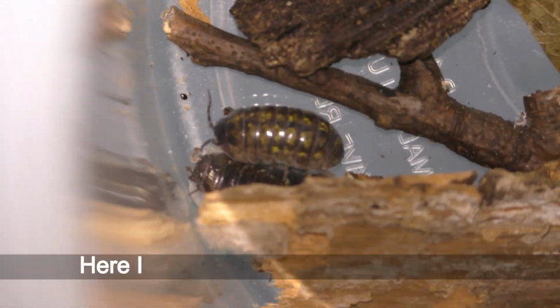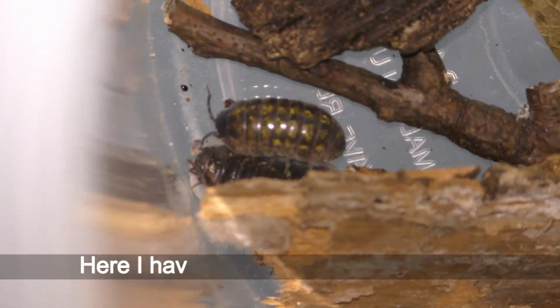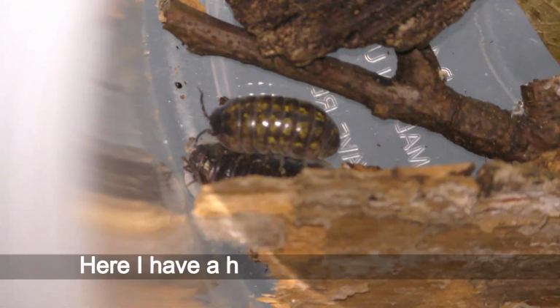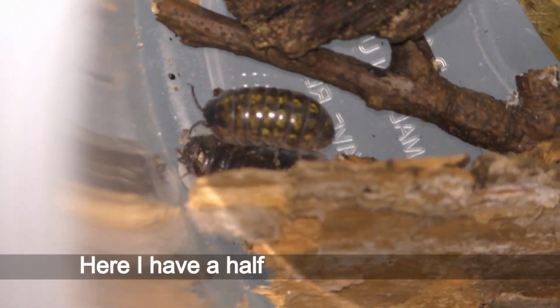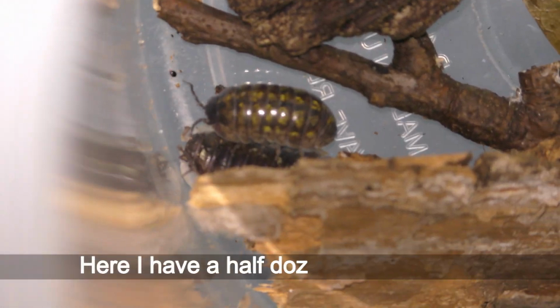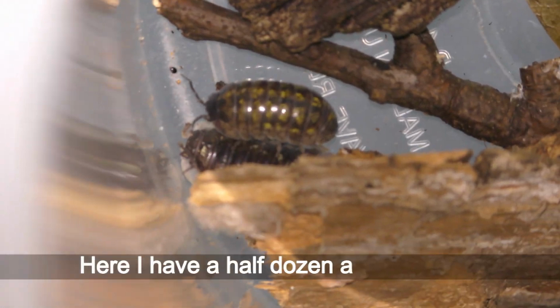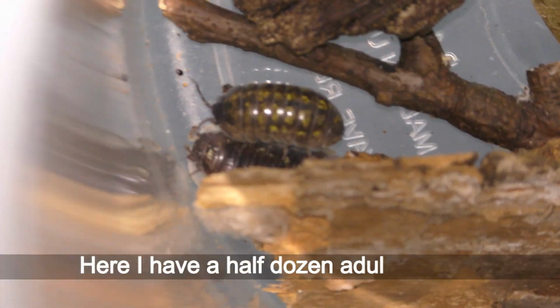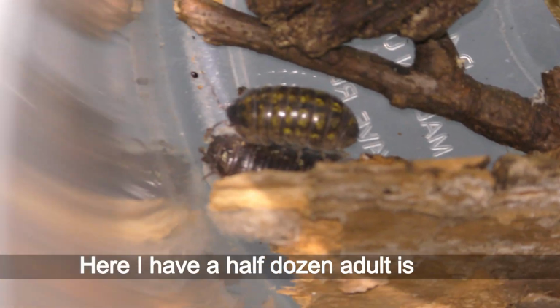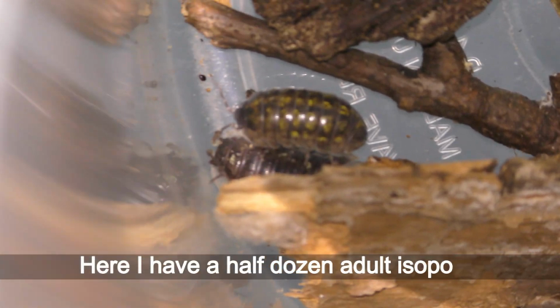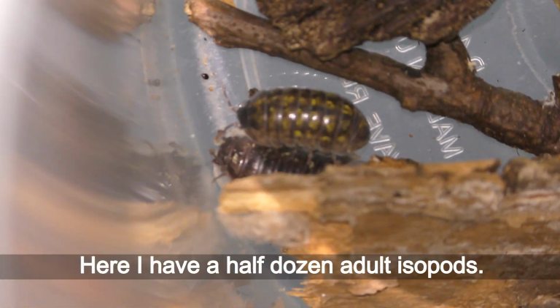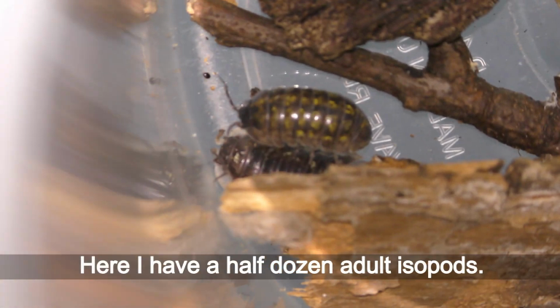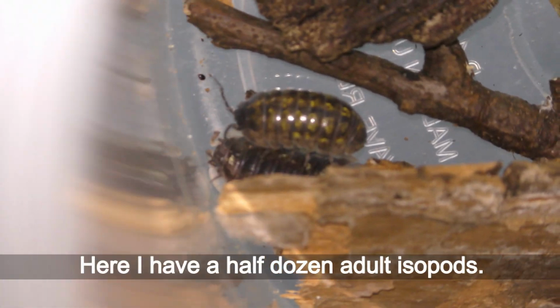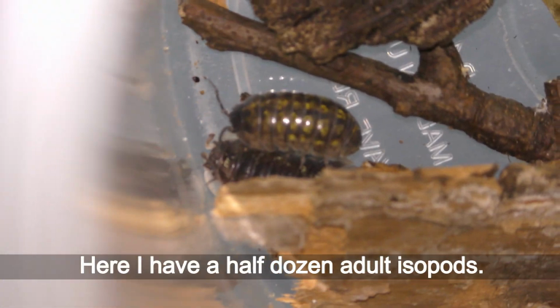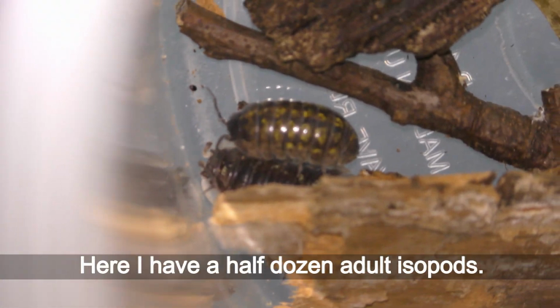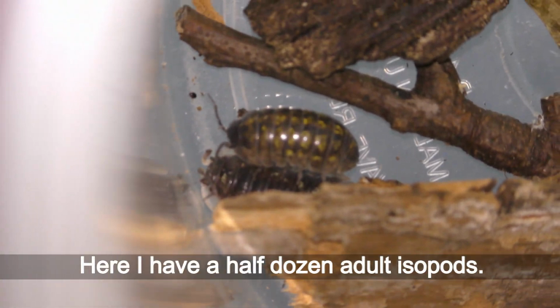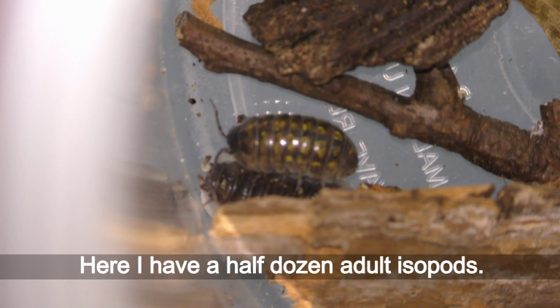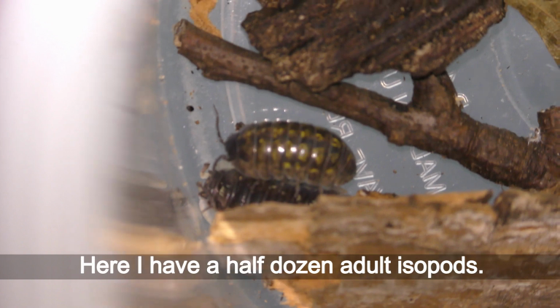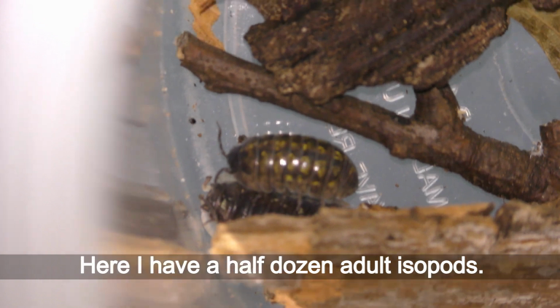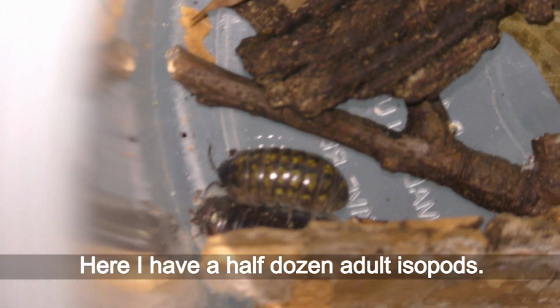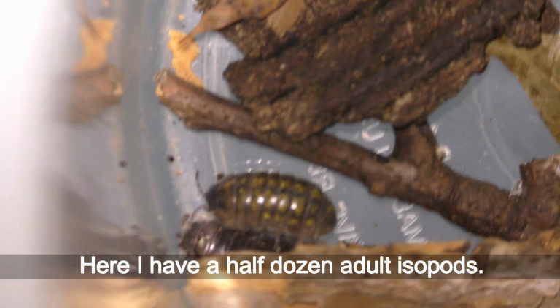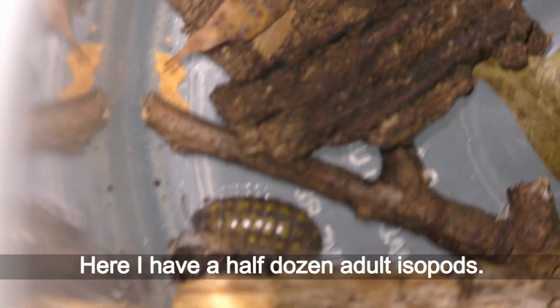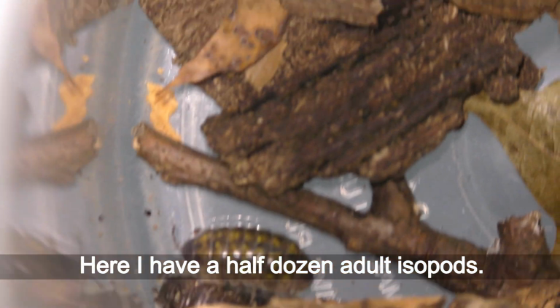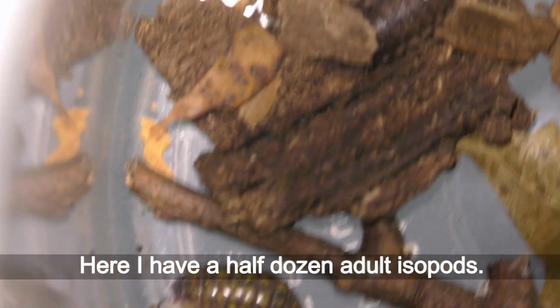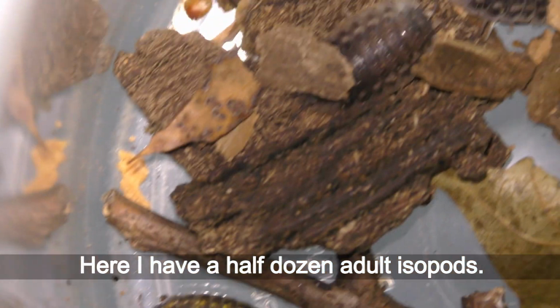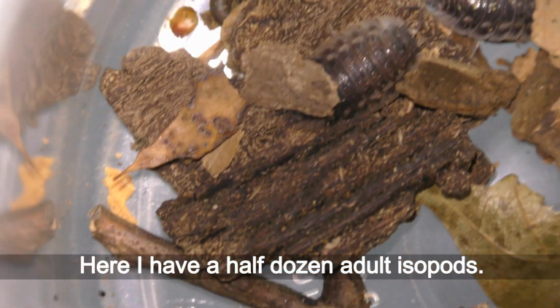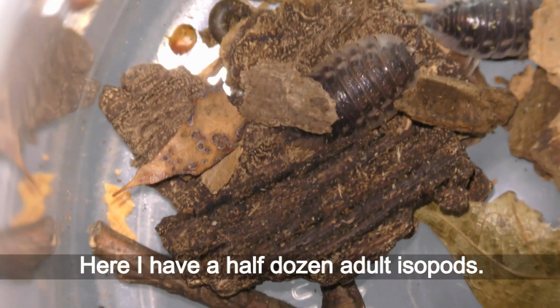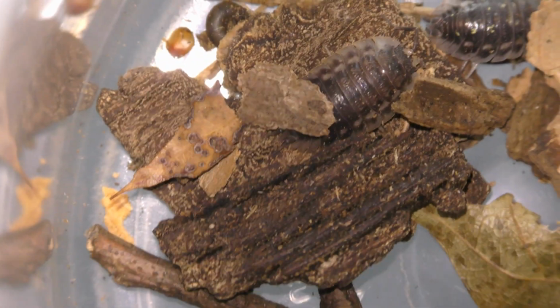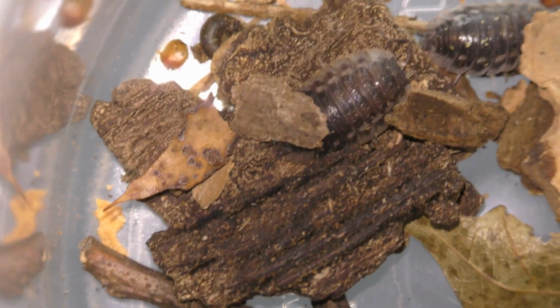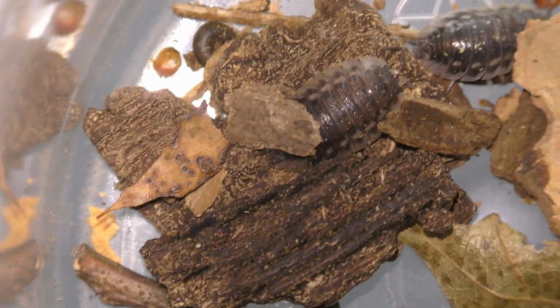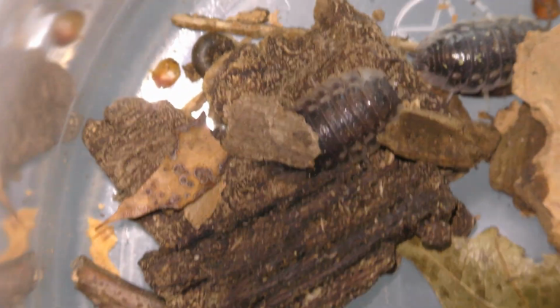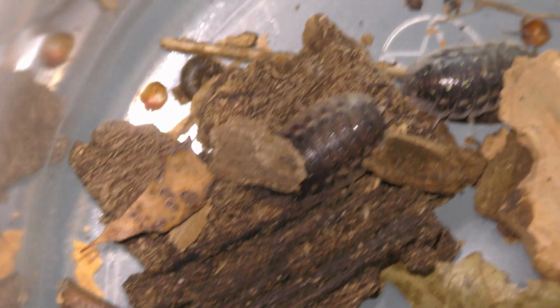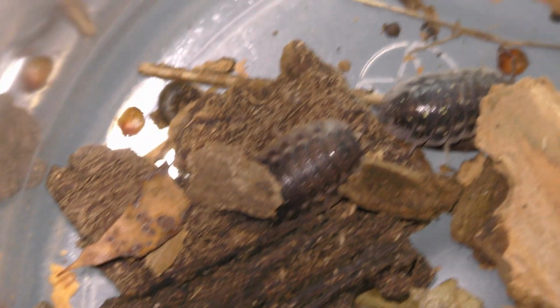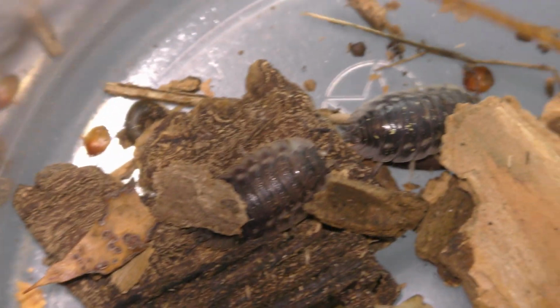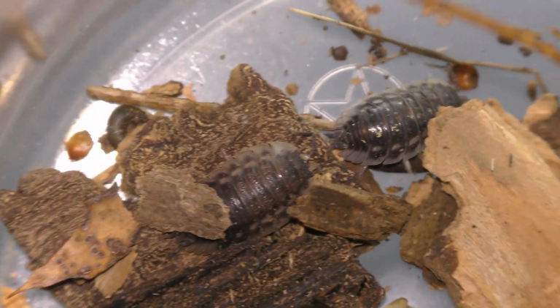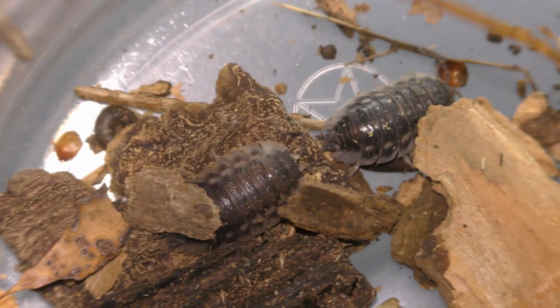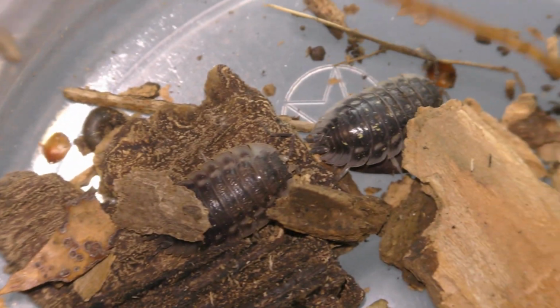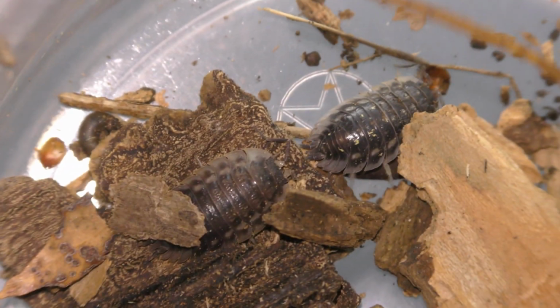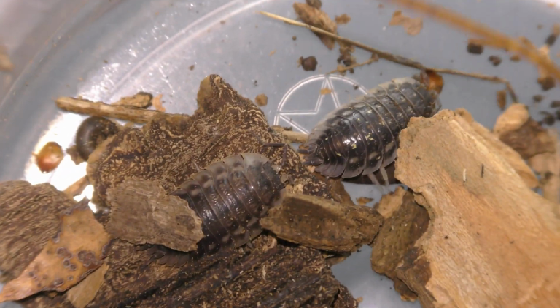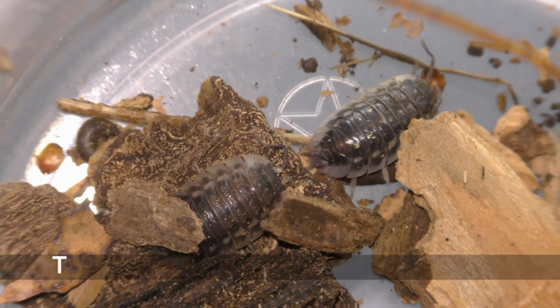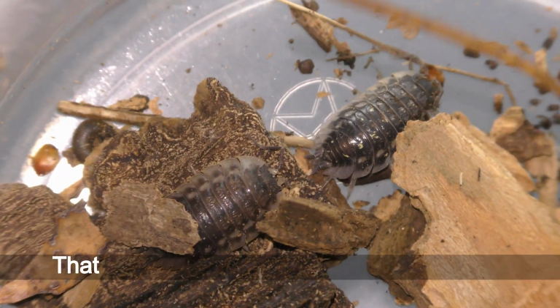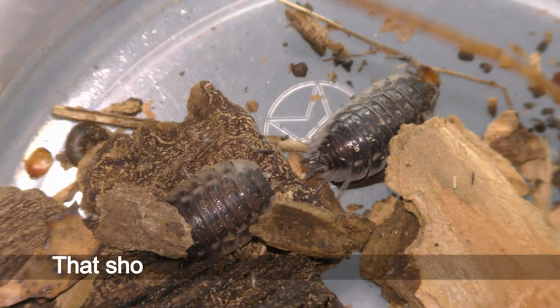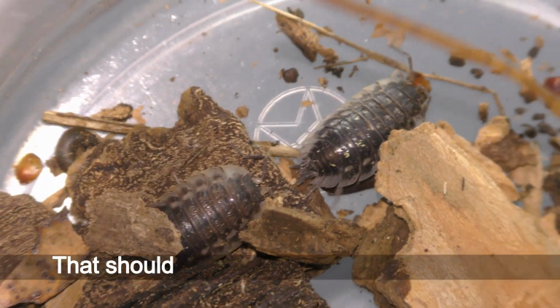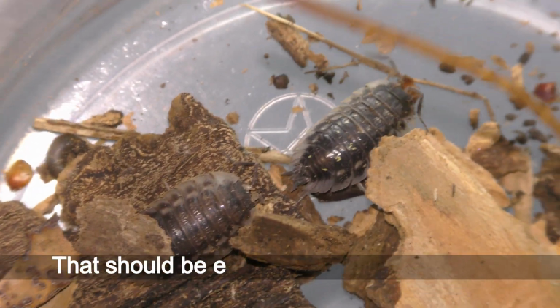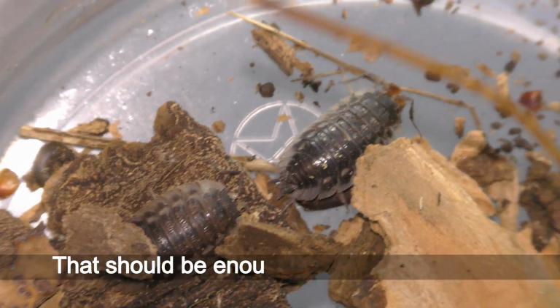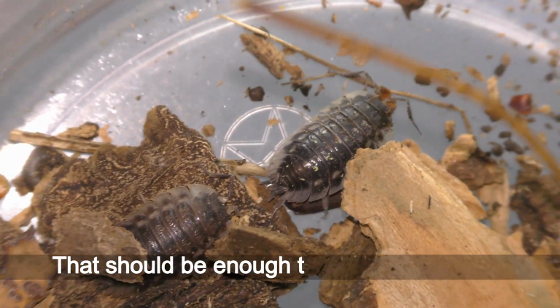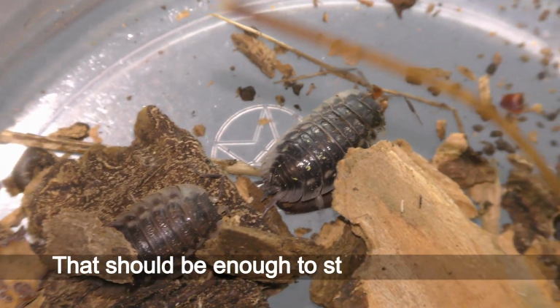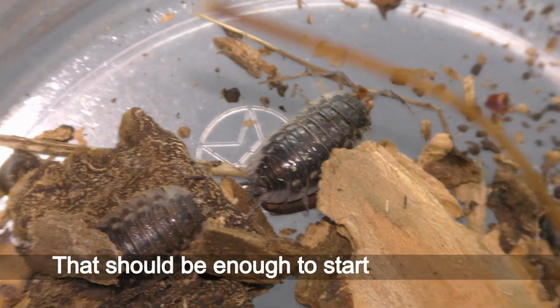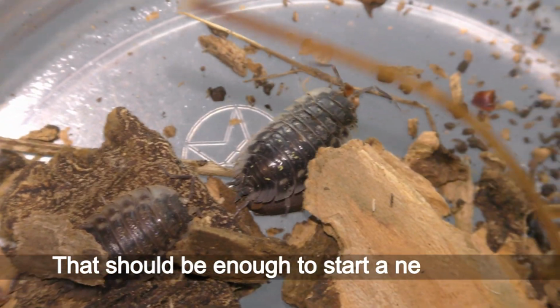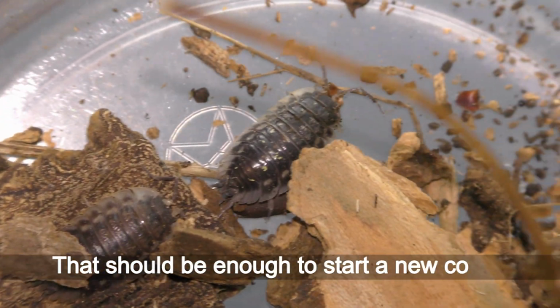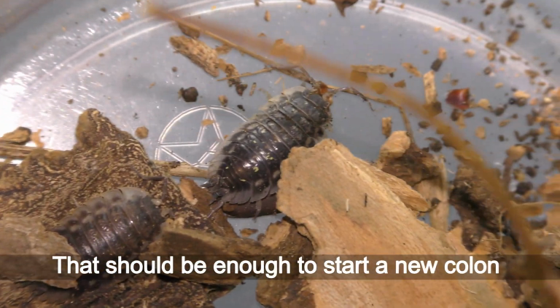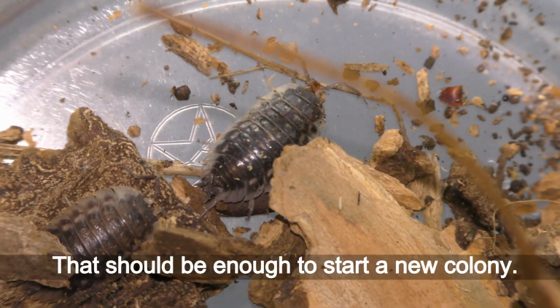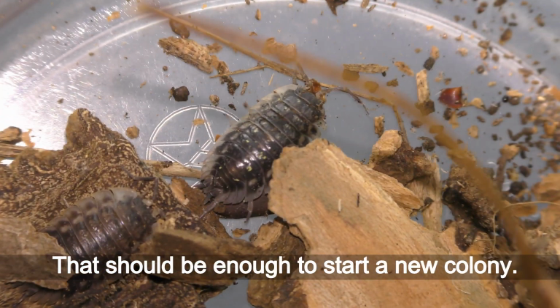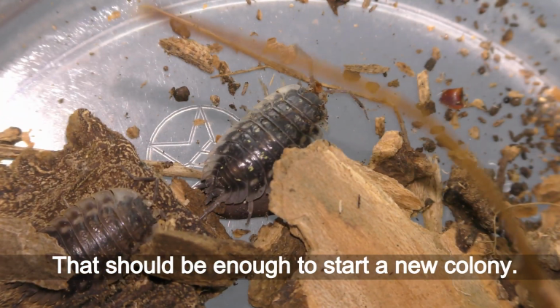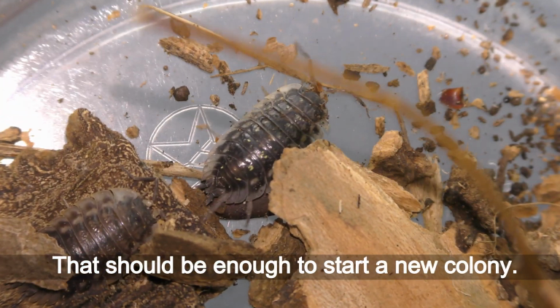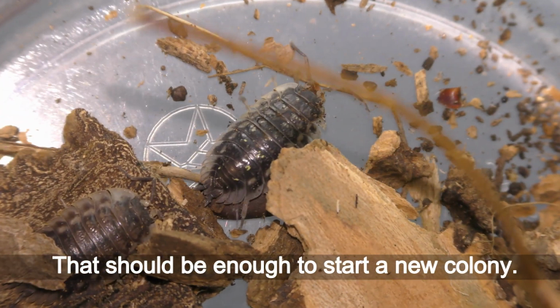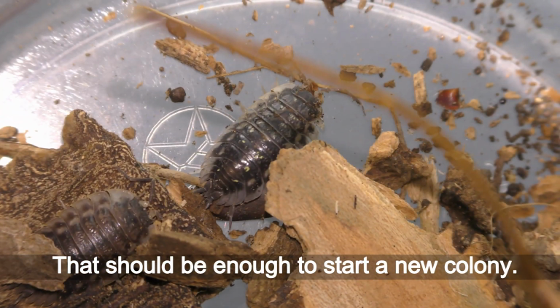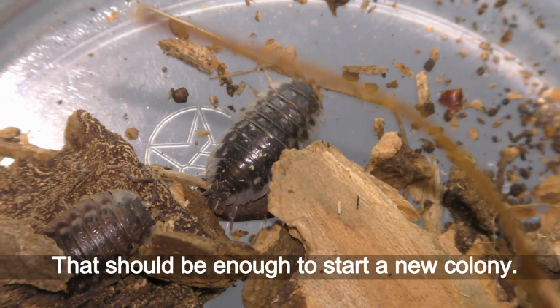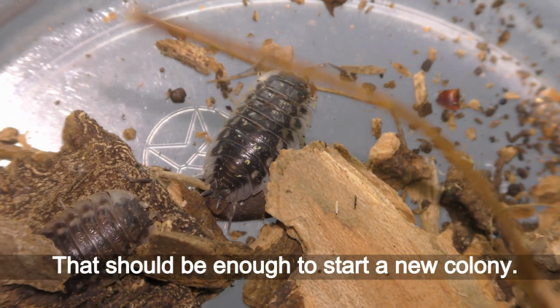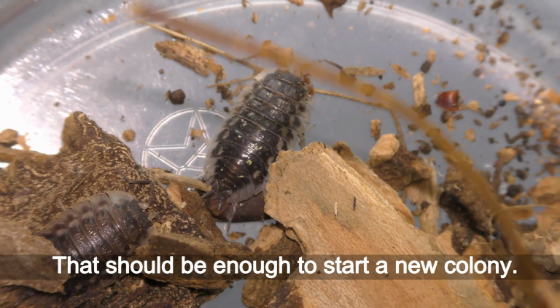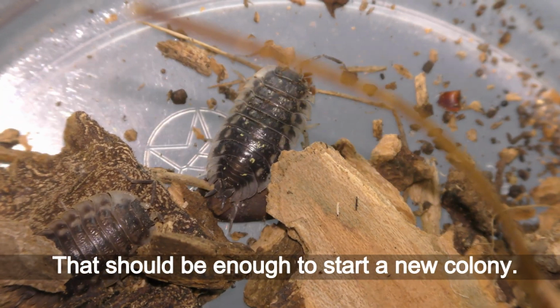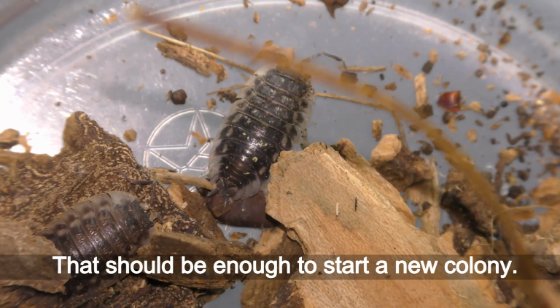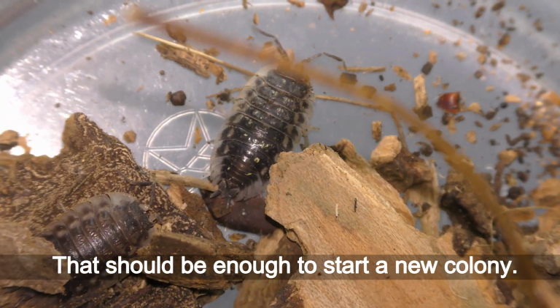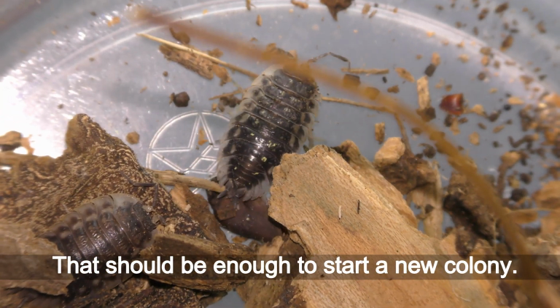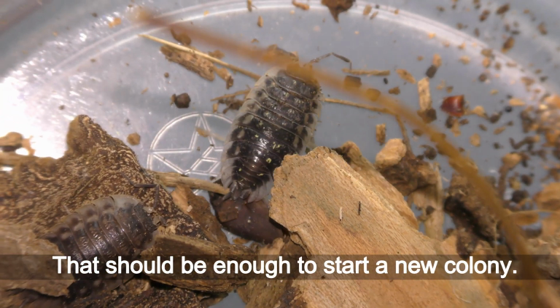Here I have a dozen adult isopods. That should be enough to start a new colony.